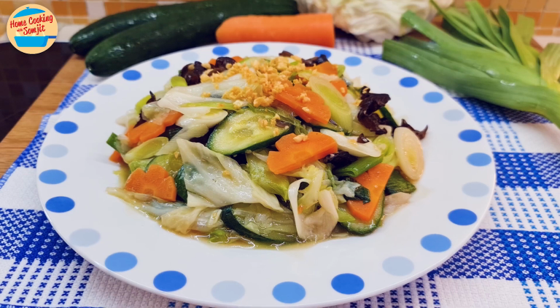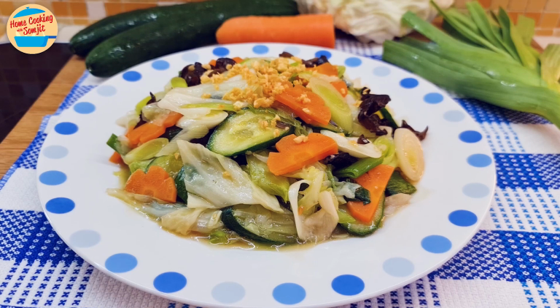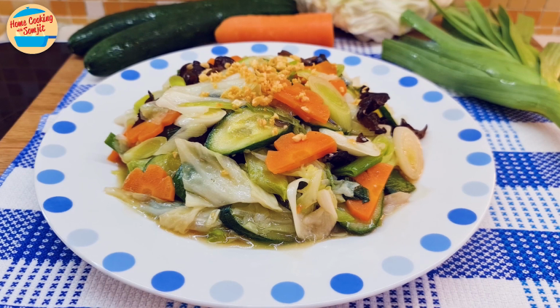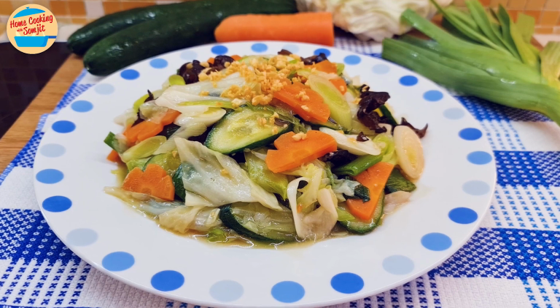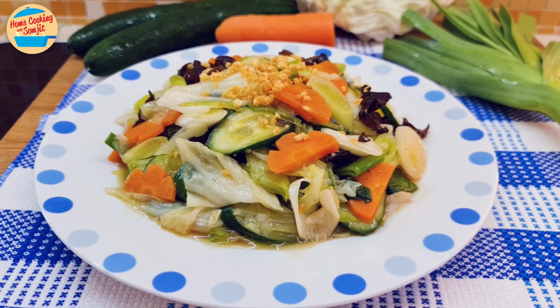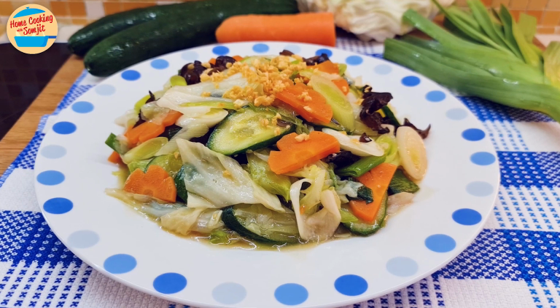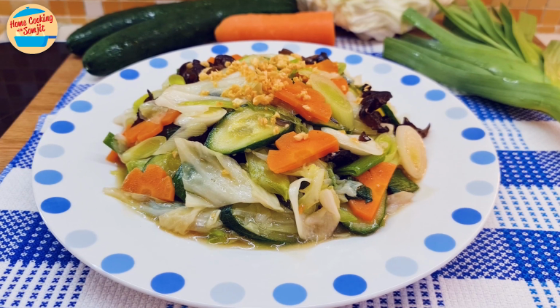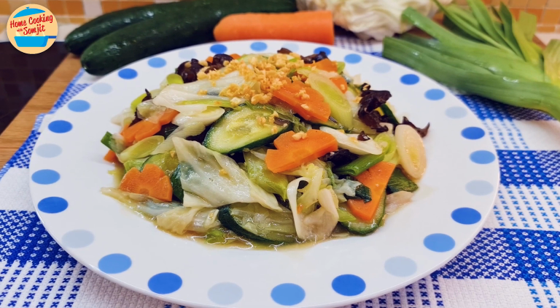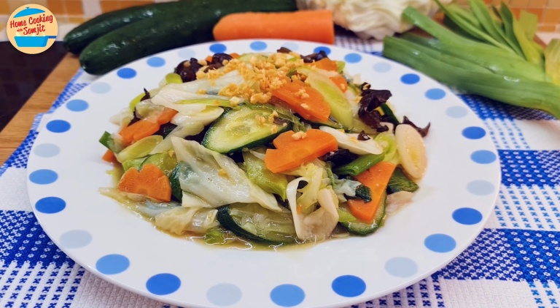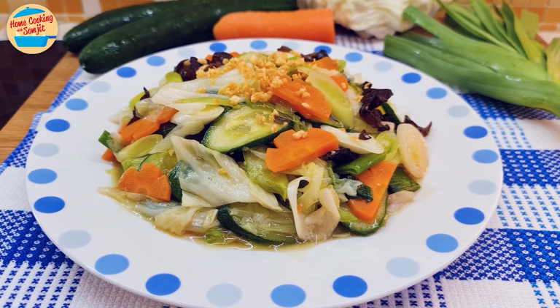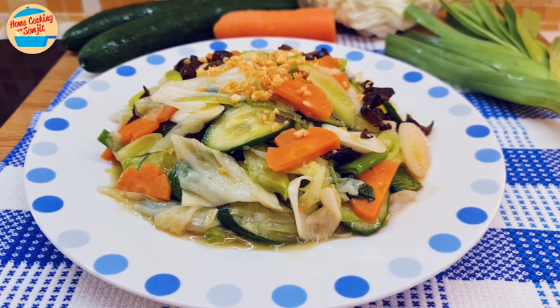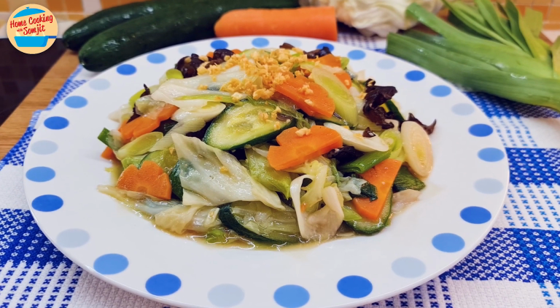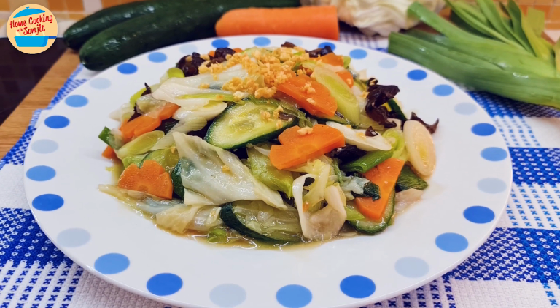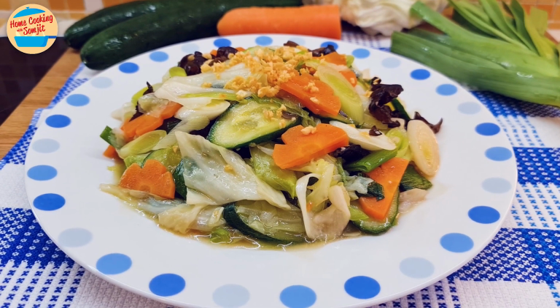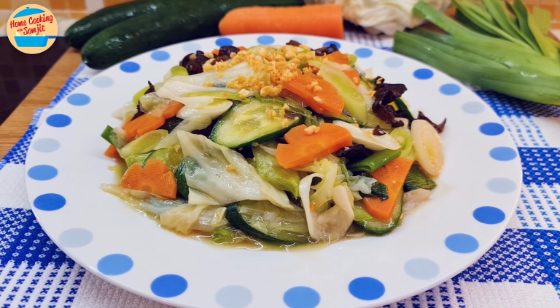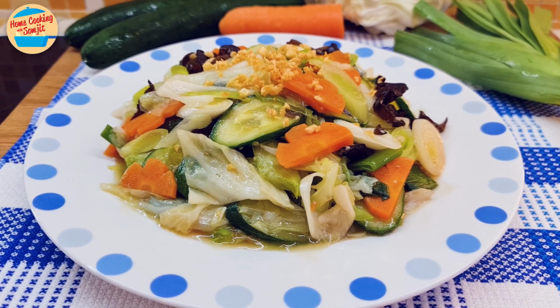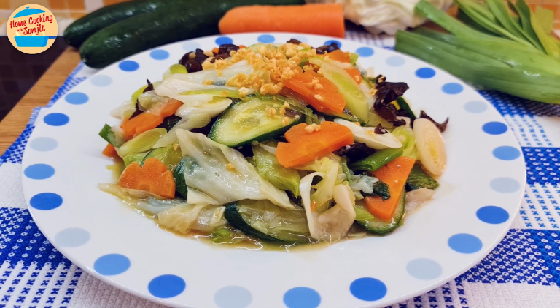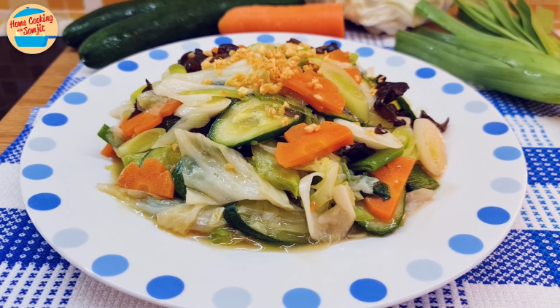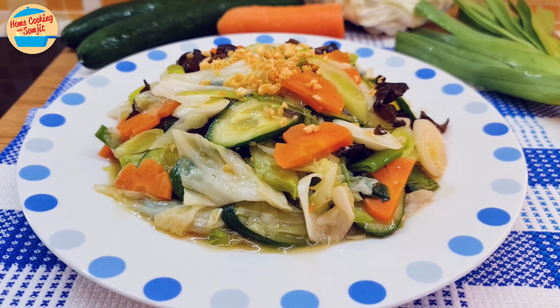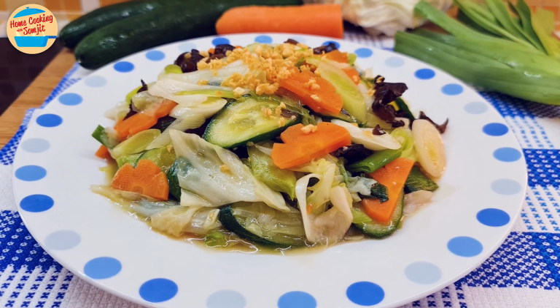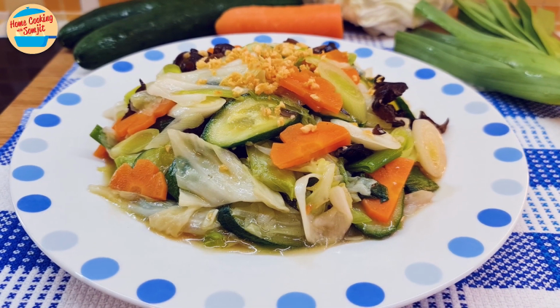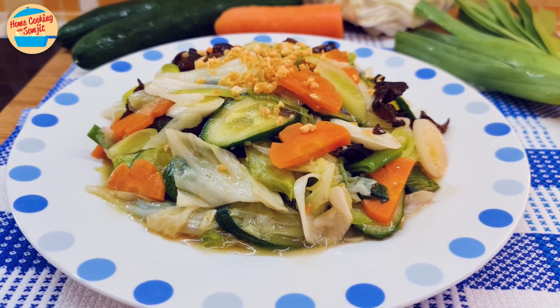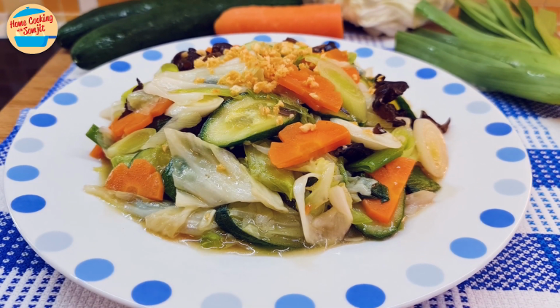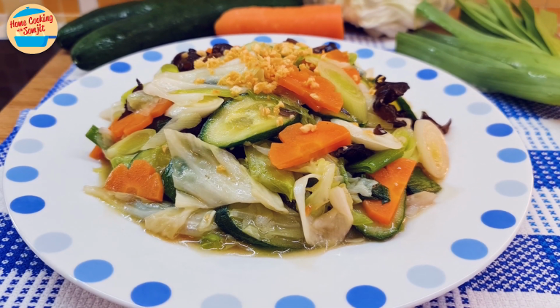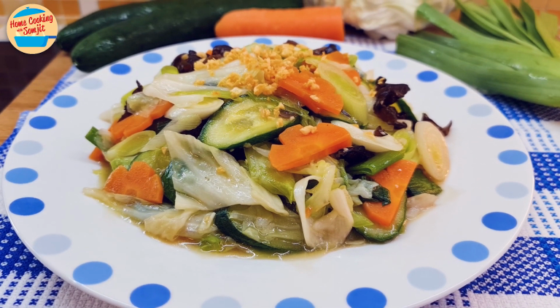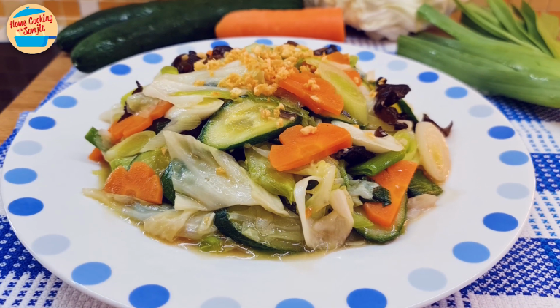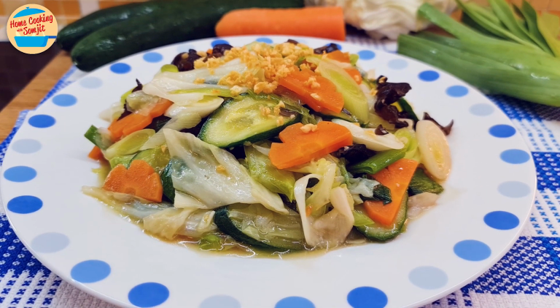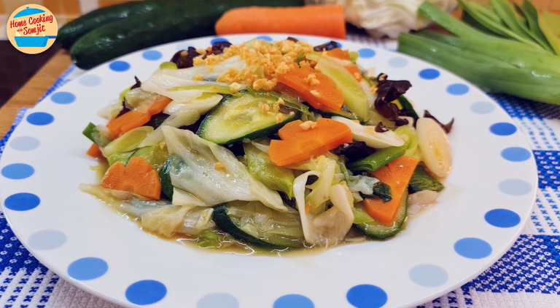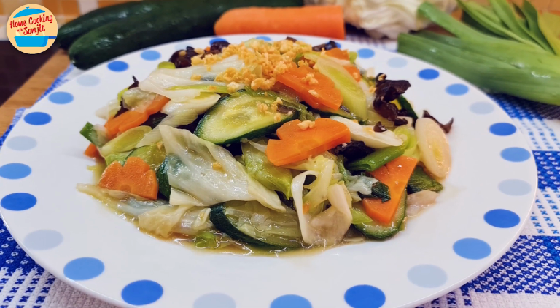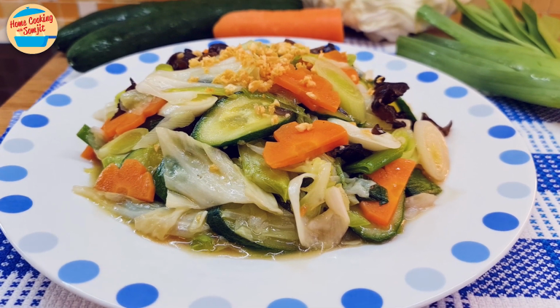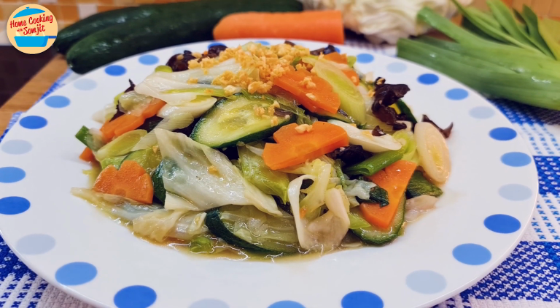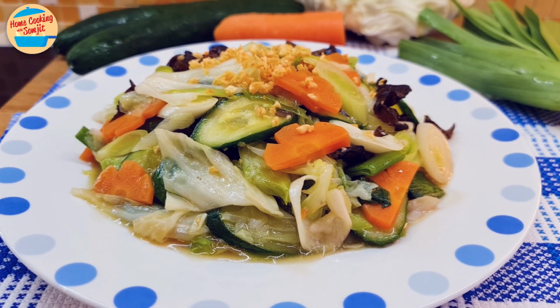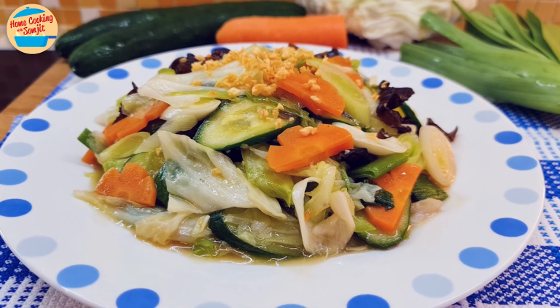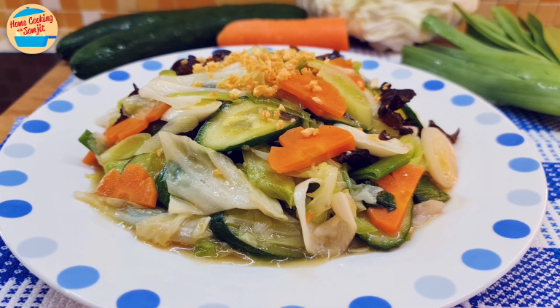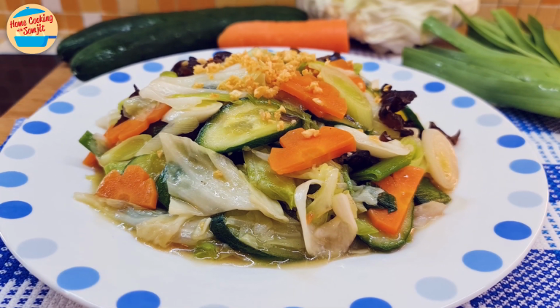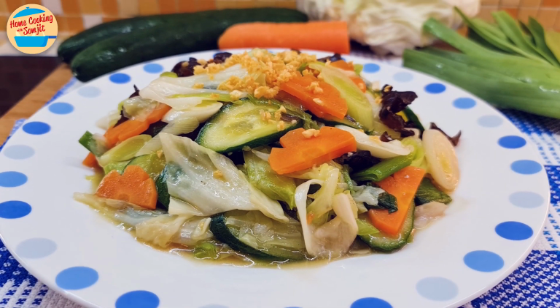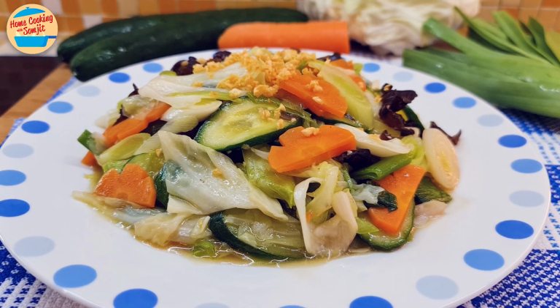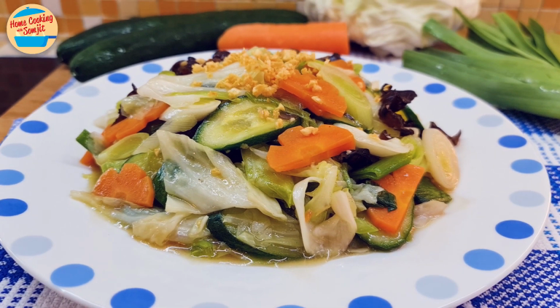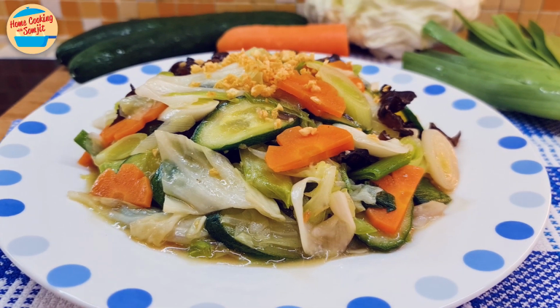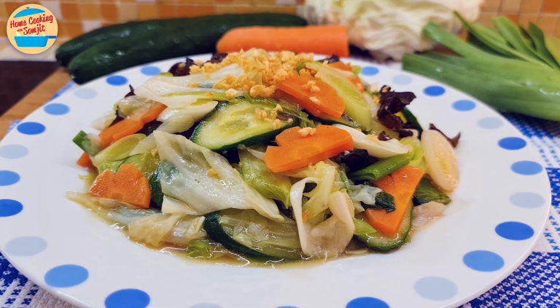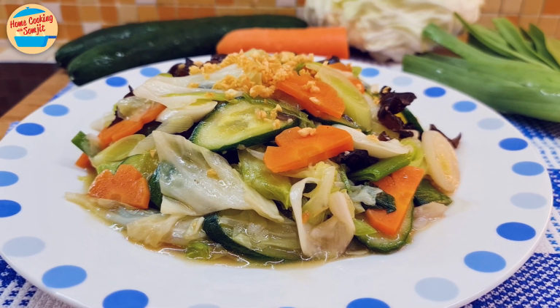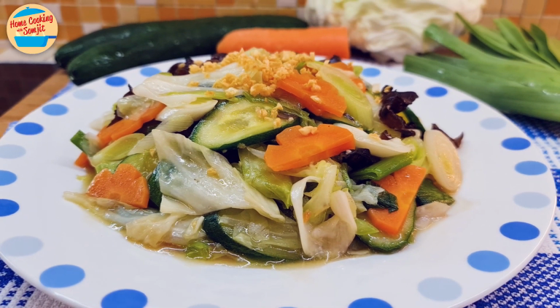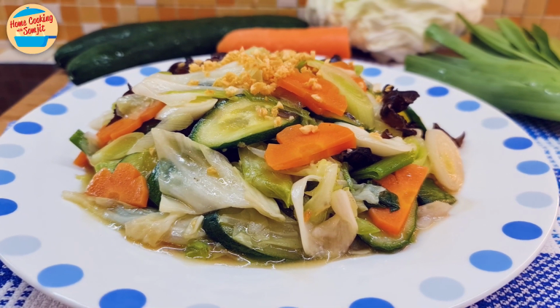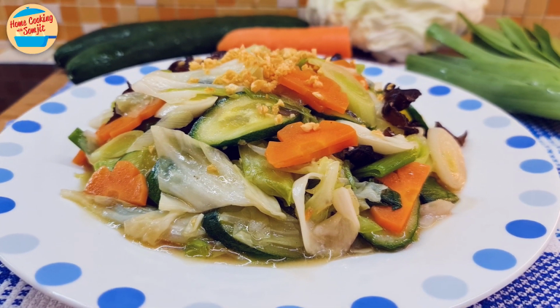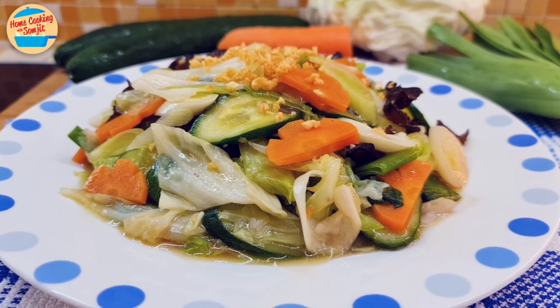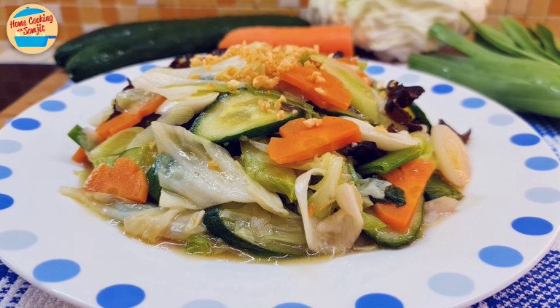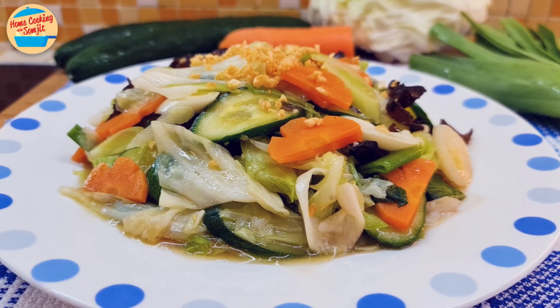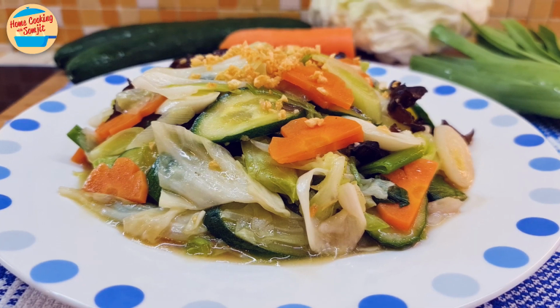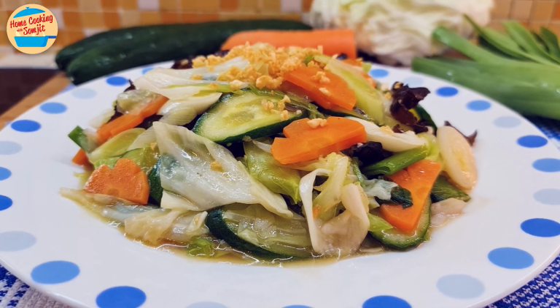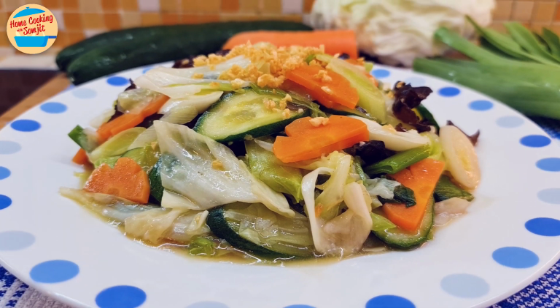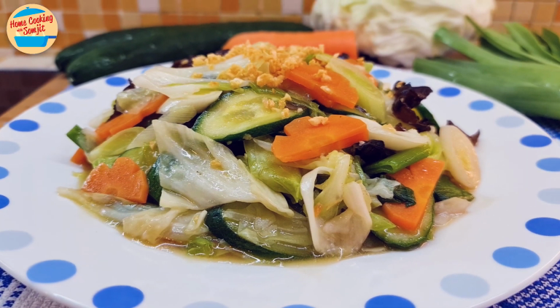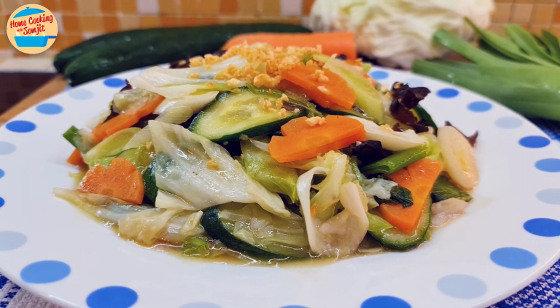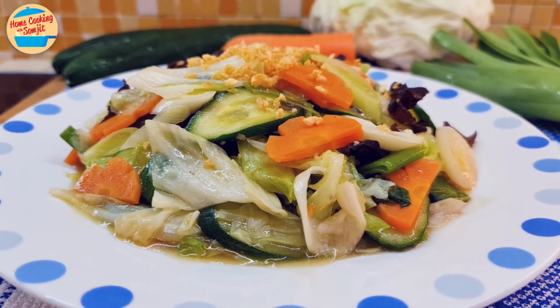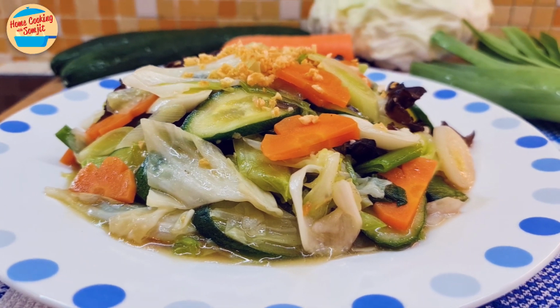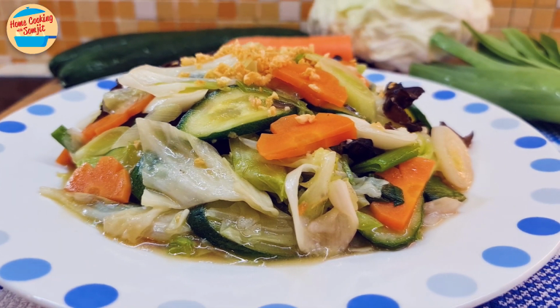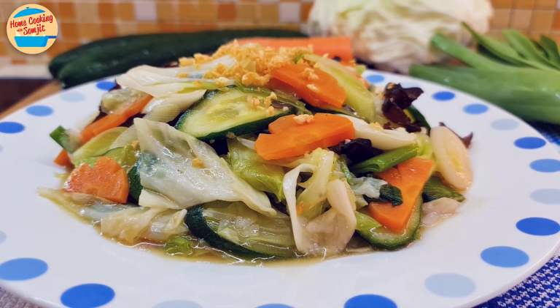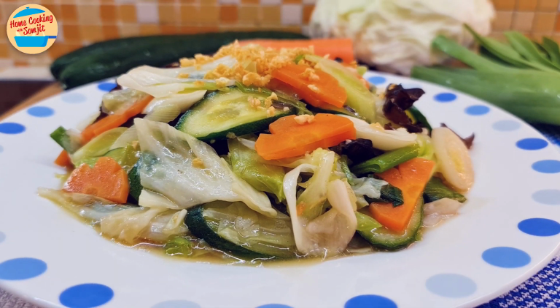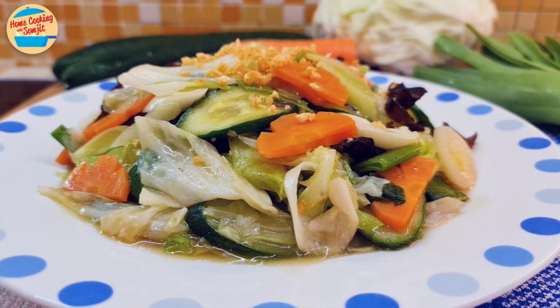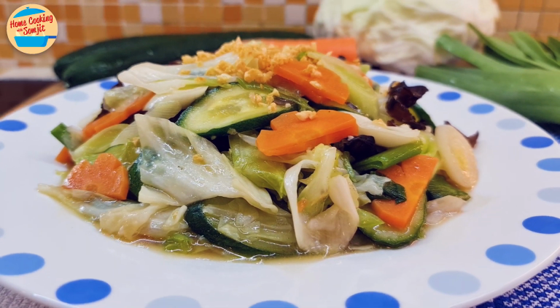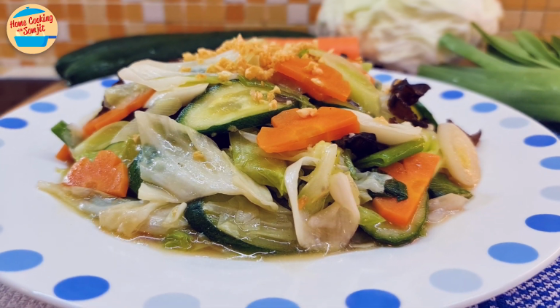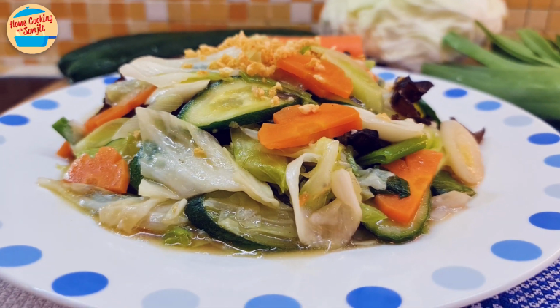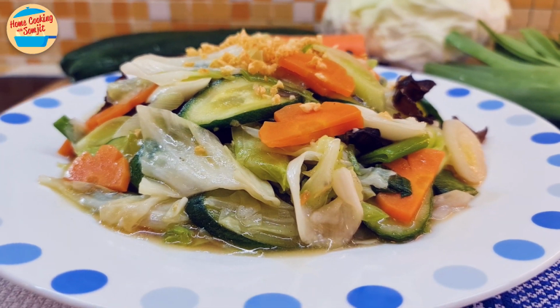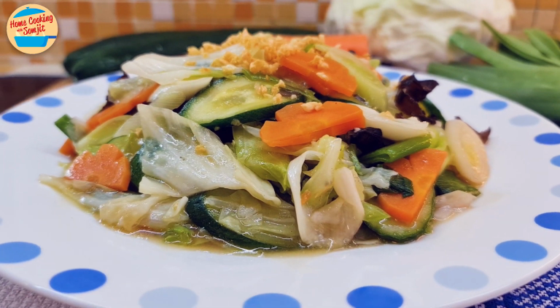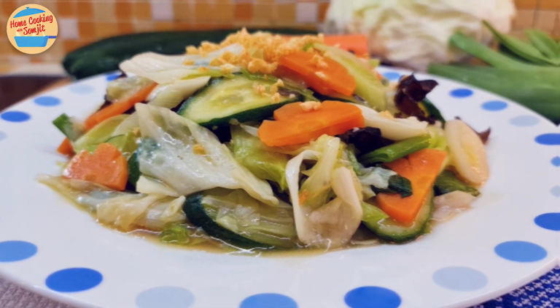Today, I'm cooking a simple stir-fry mixed vegetable as a side dish for dinner. This recipe is for 4 servings.